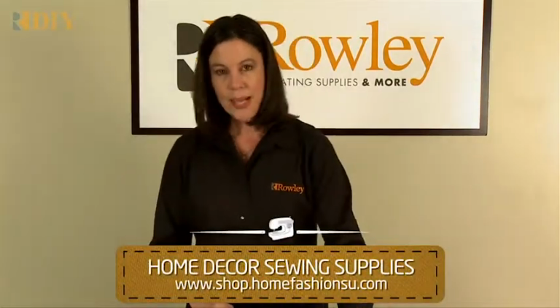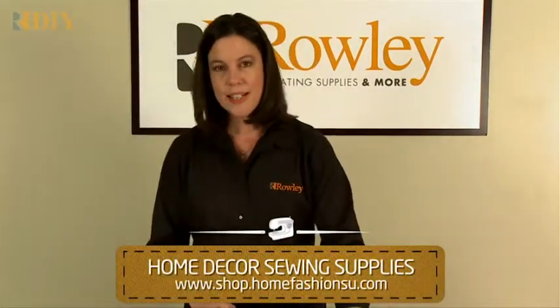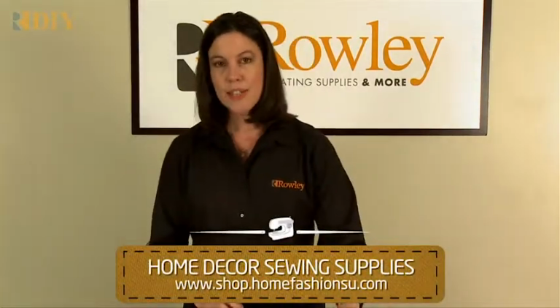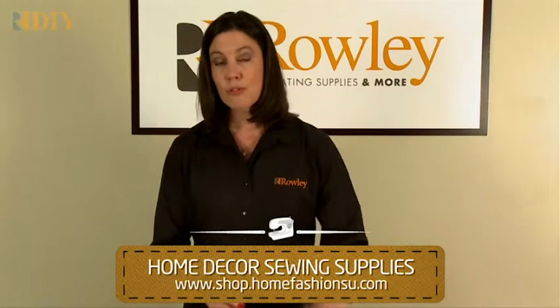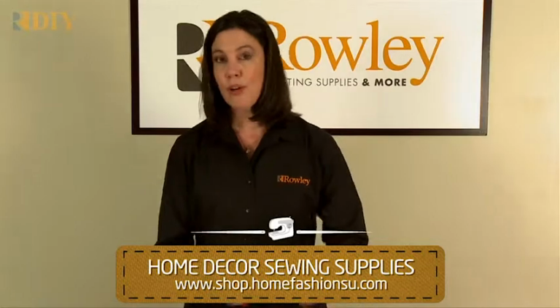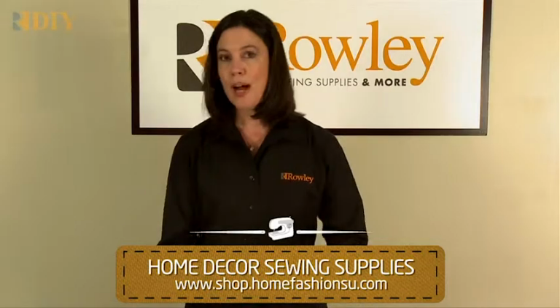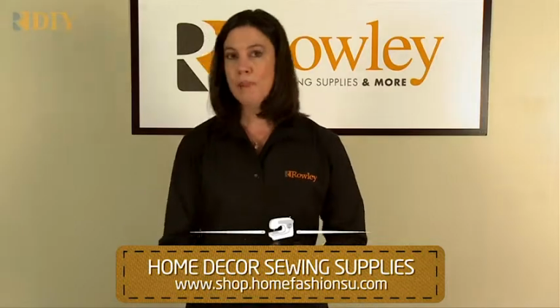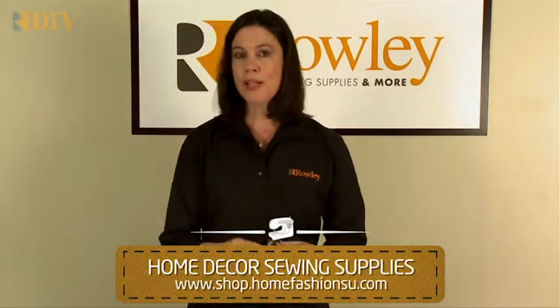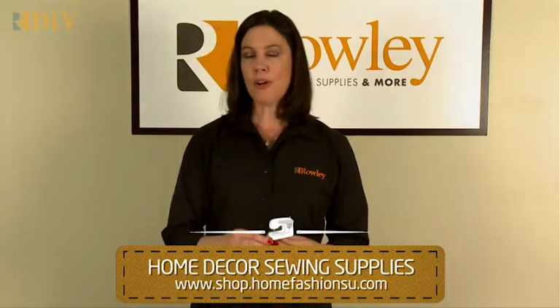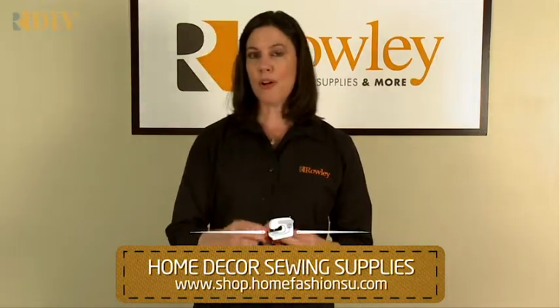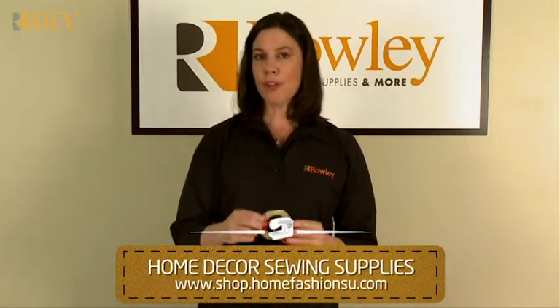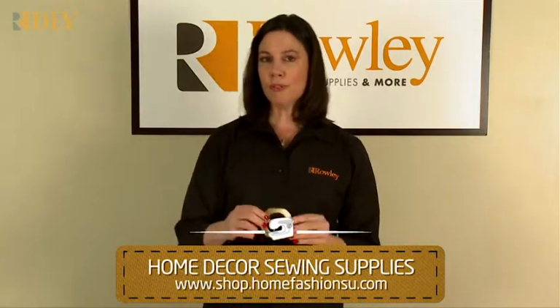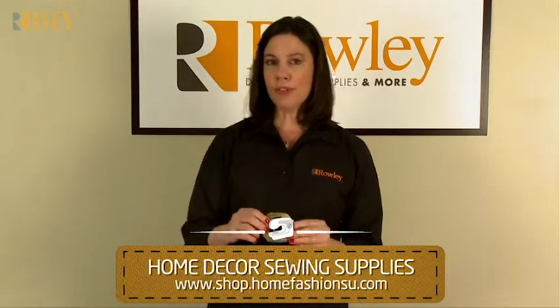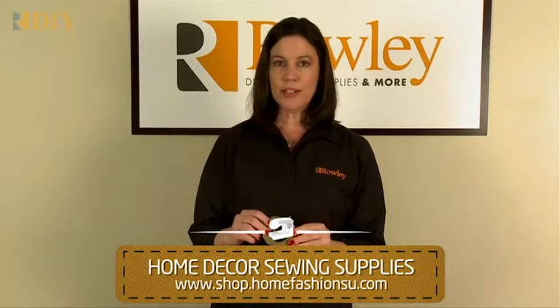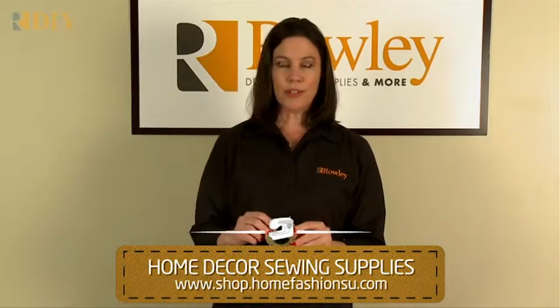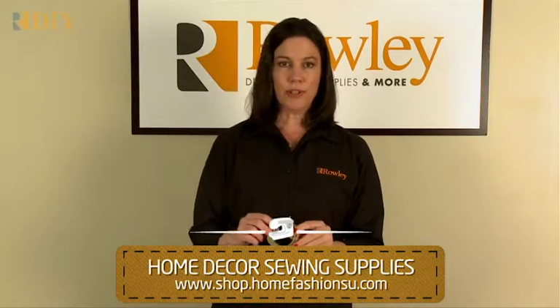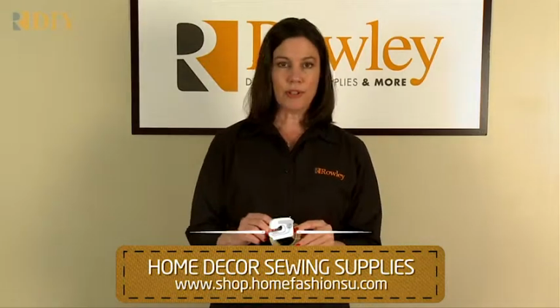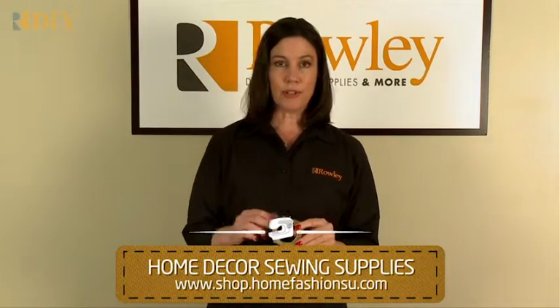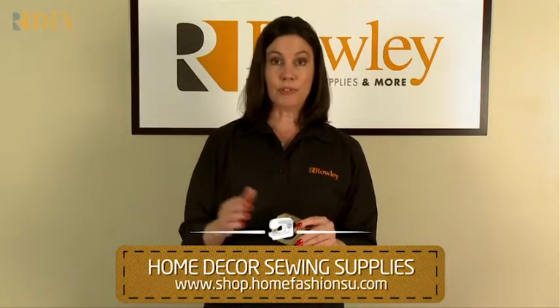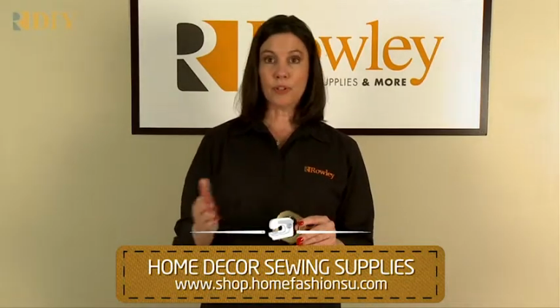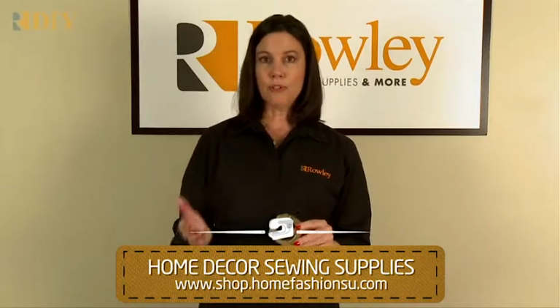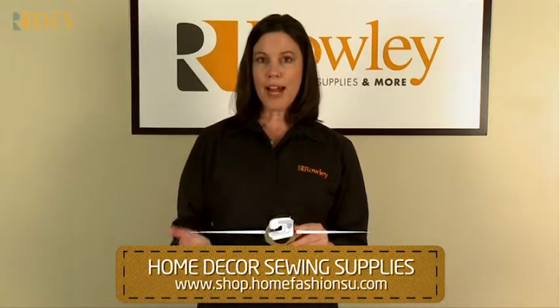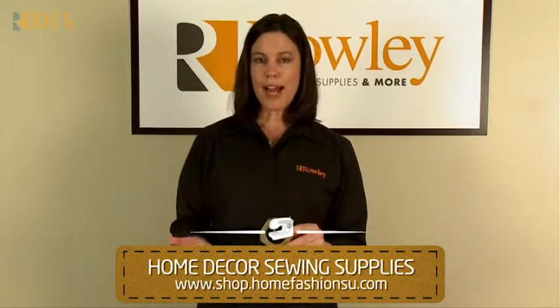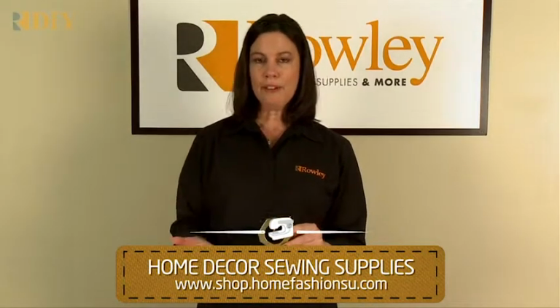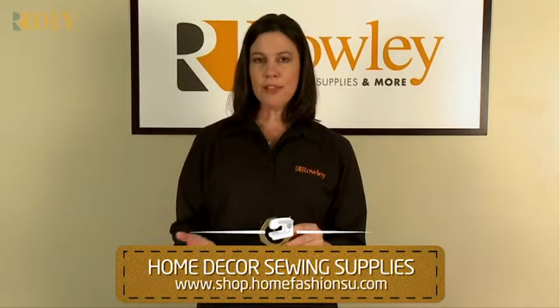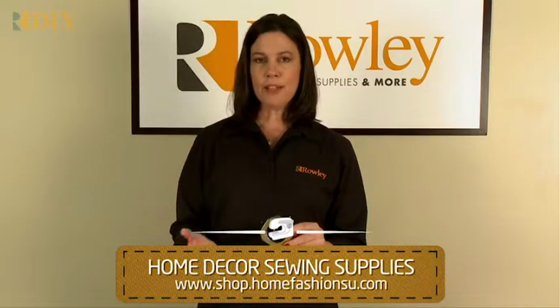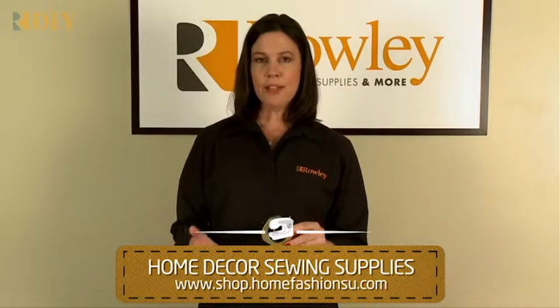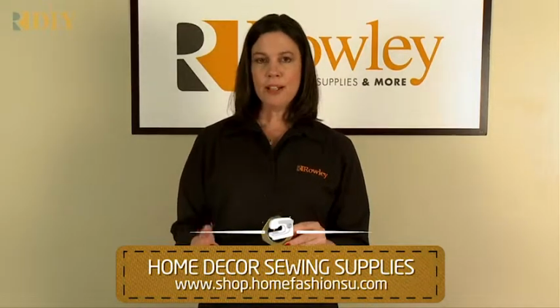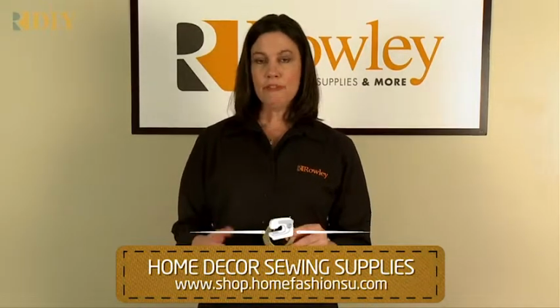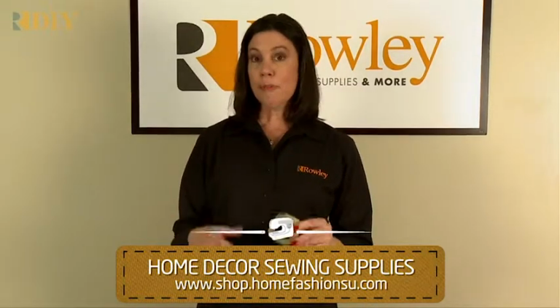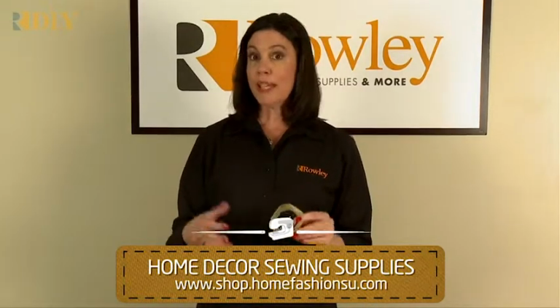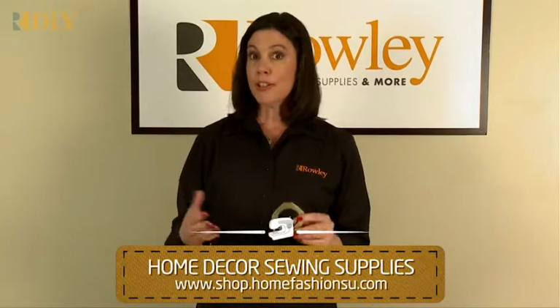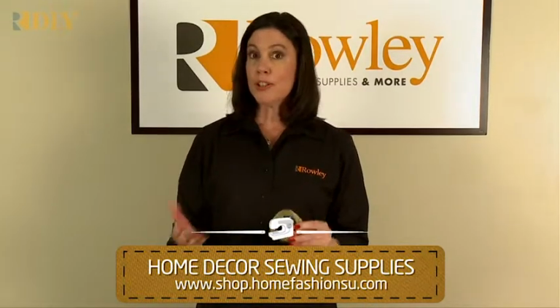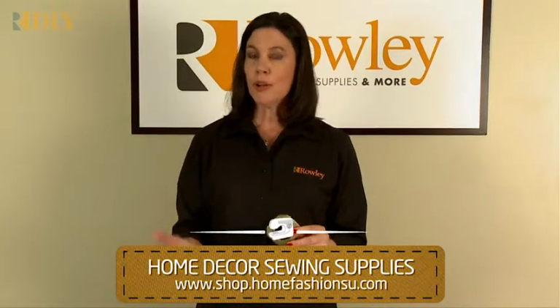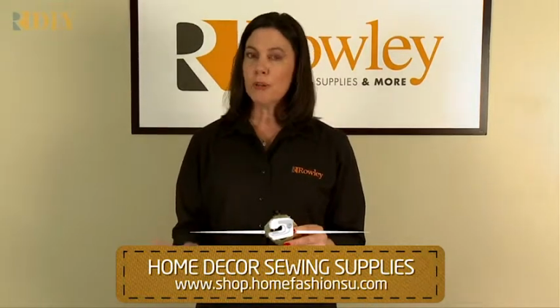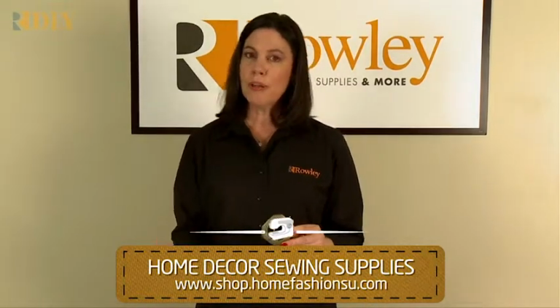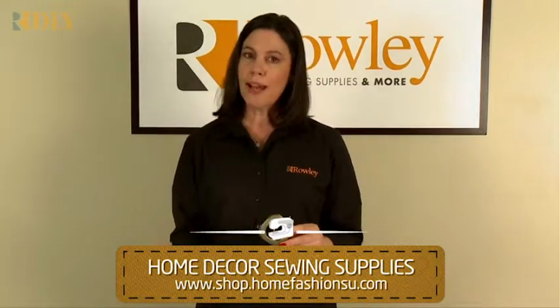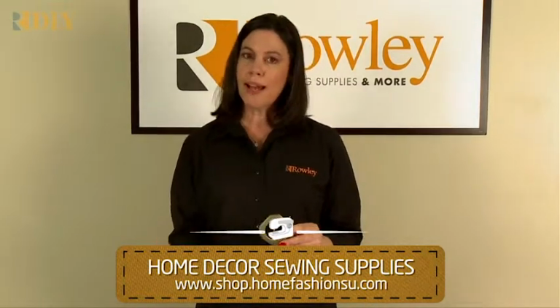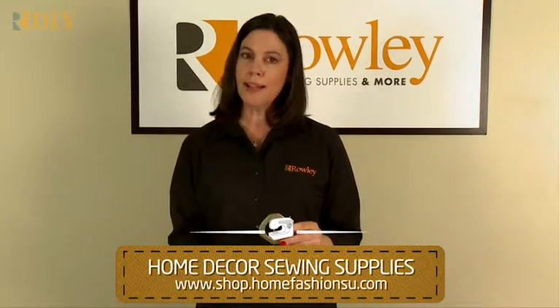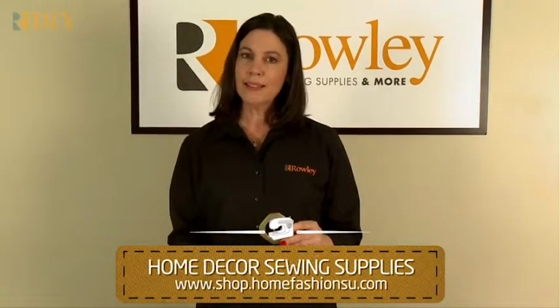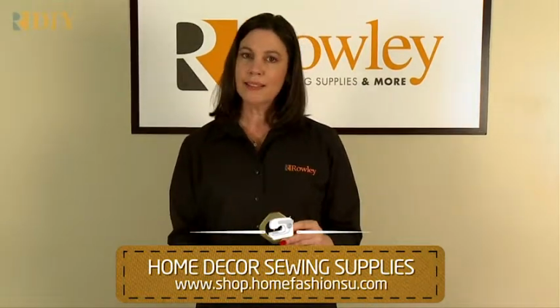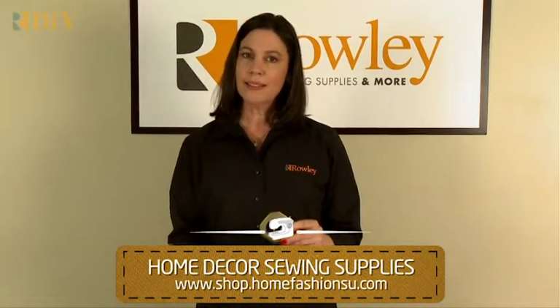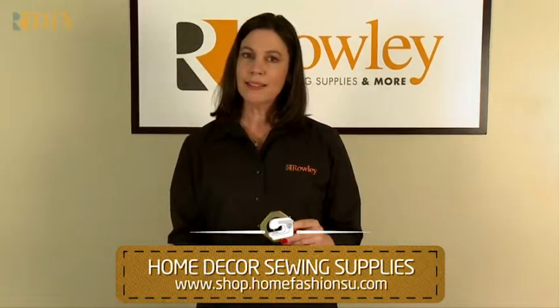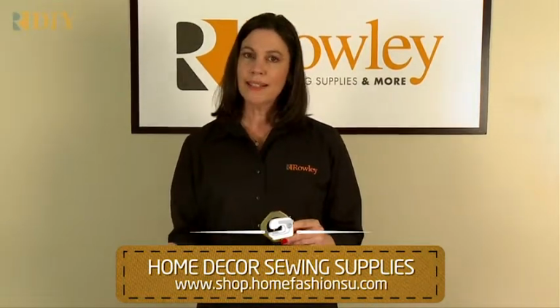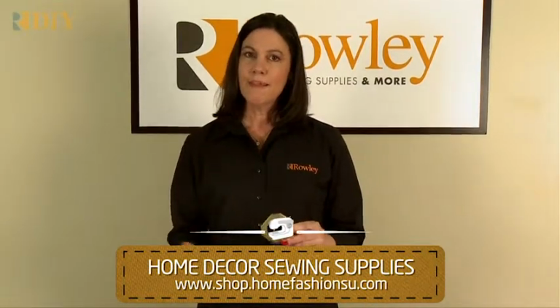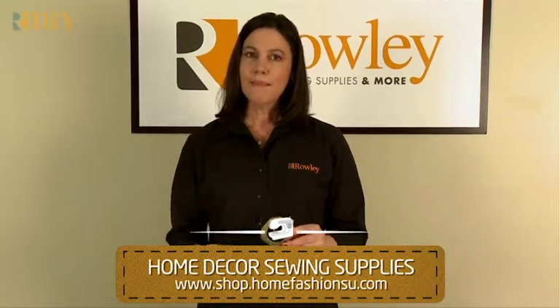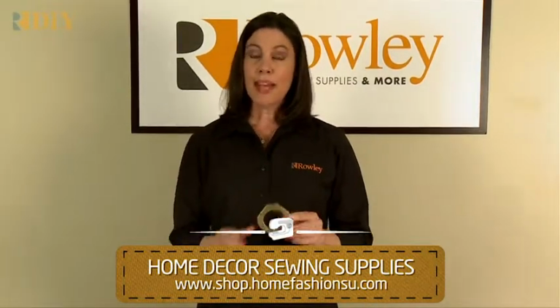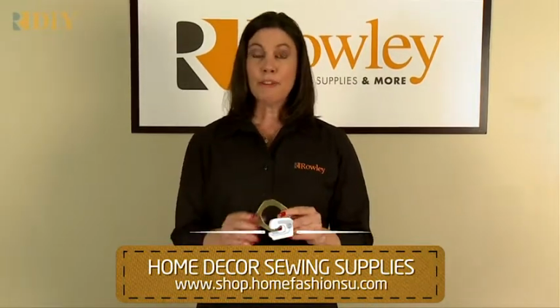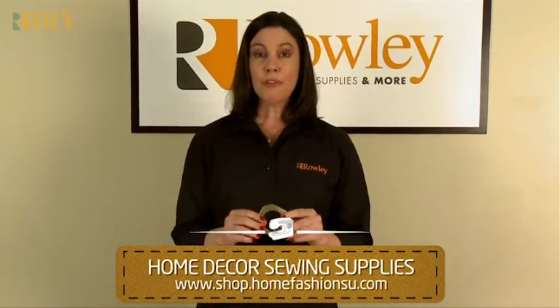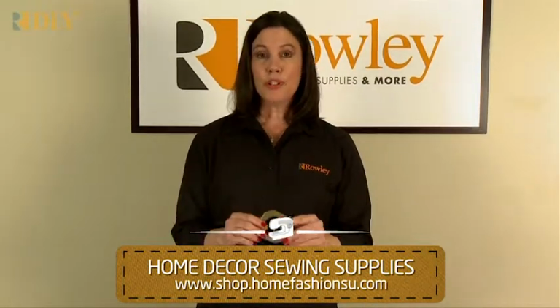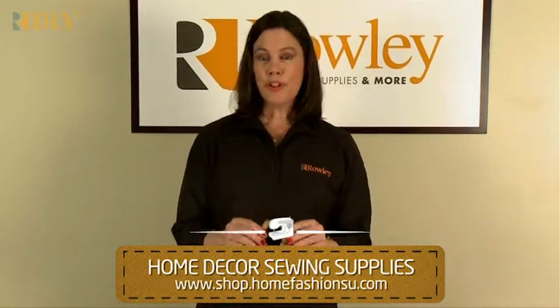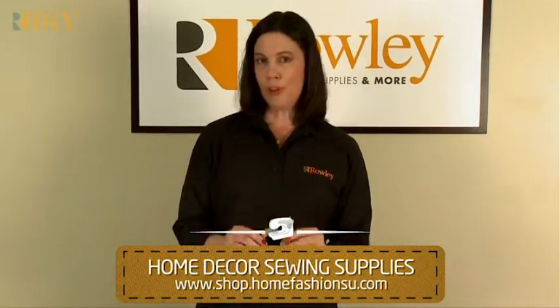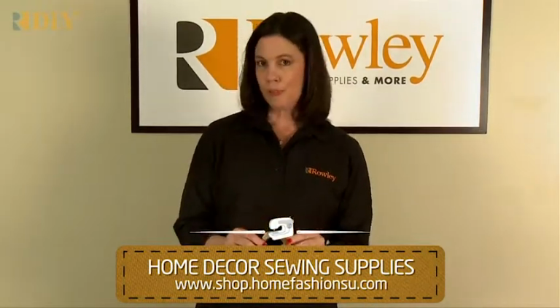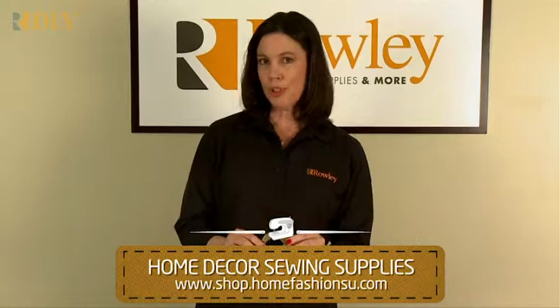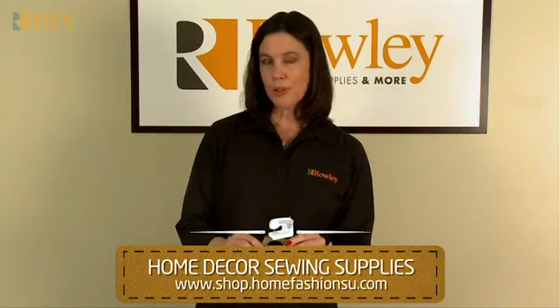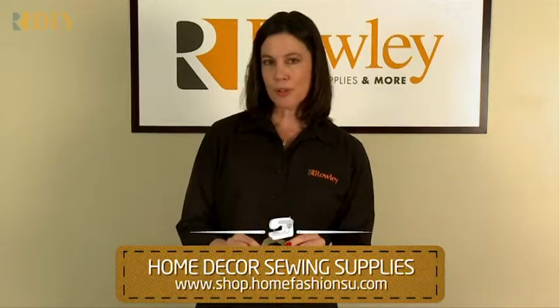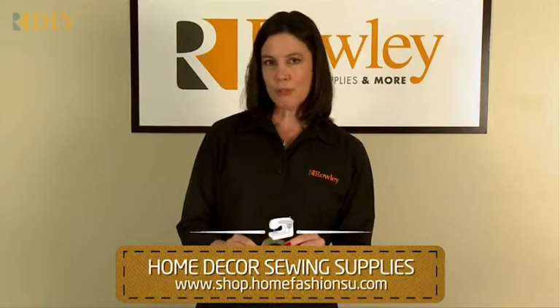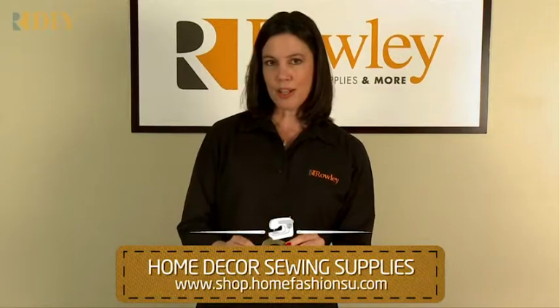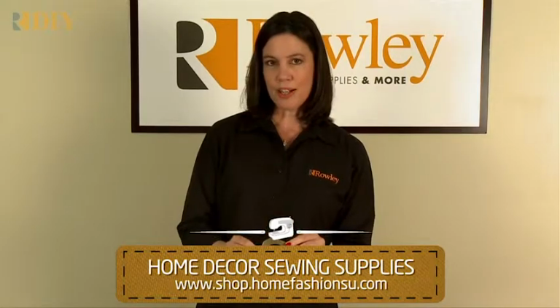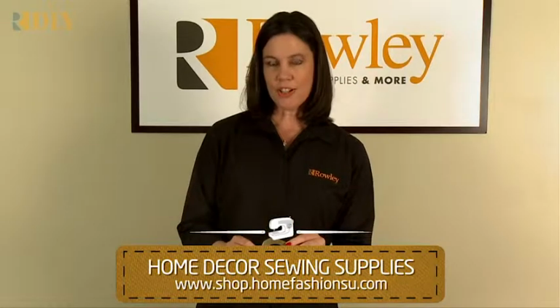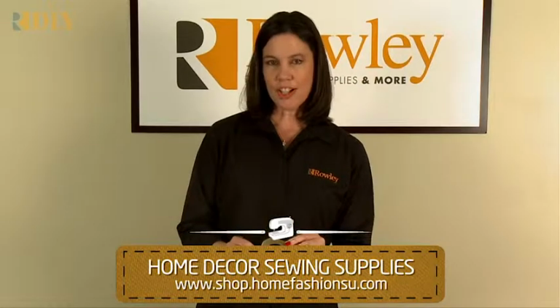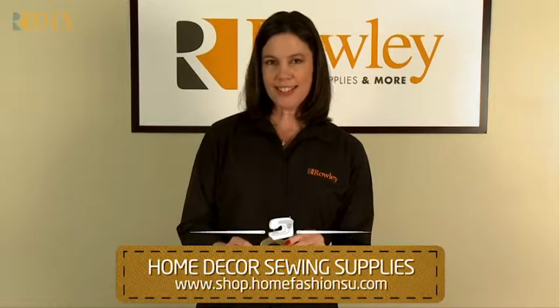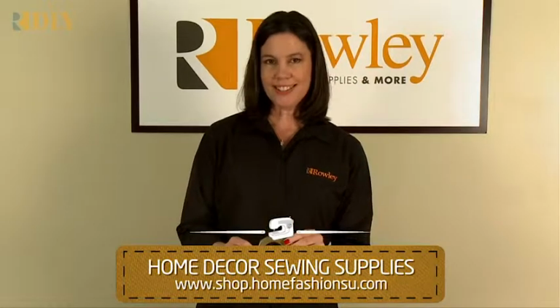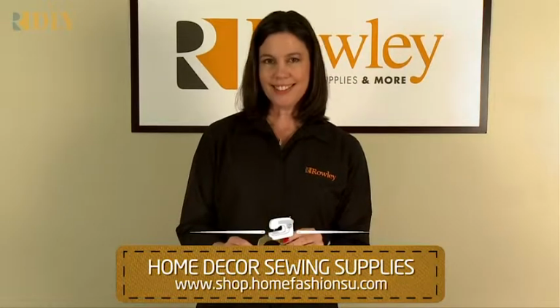Plastic grommets are great to use for crafts, for making tote bags, and for your home decor projects.